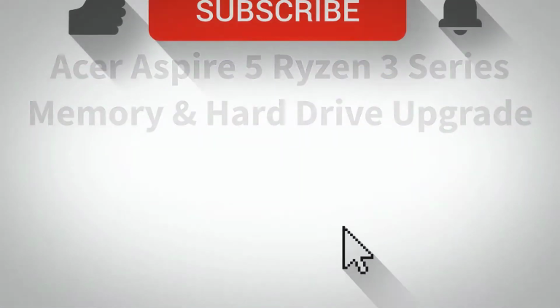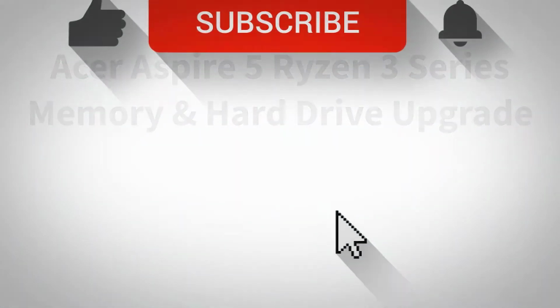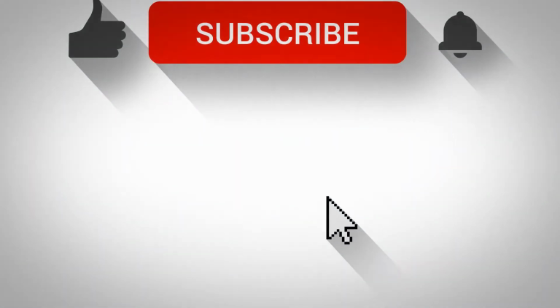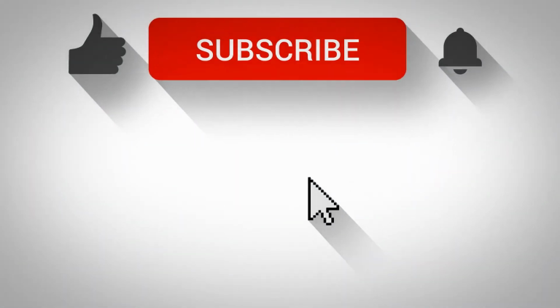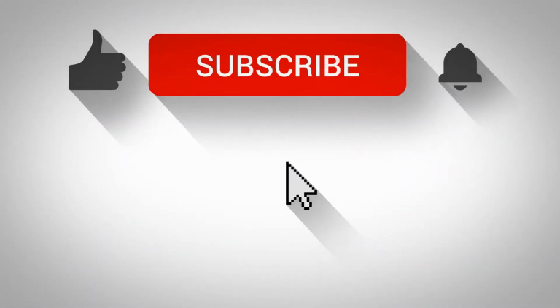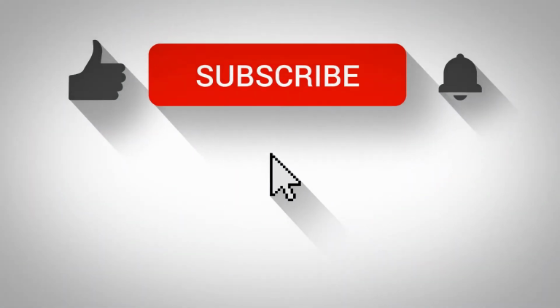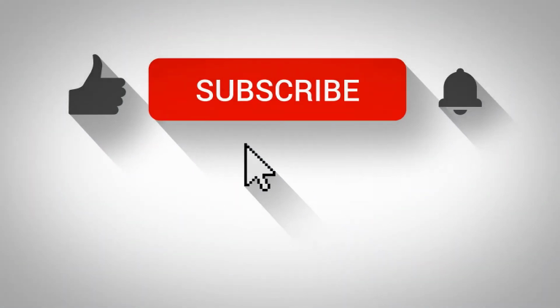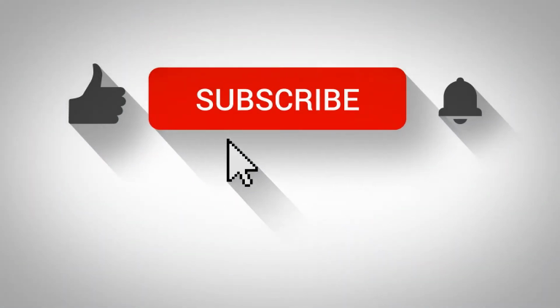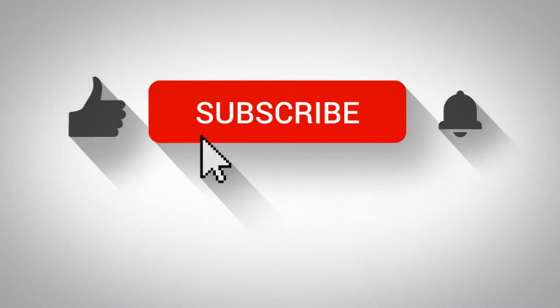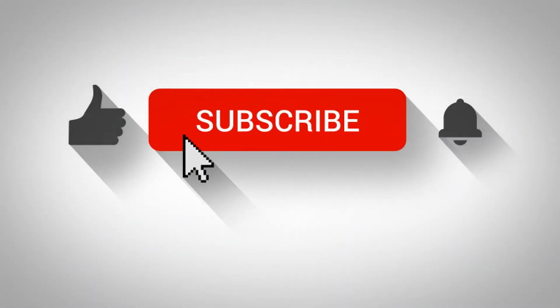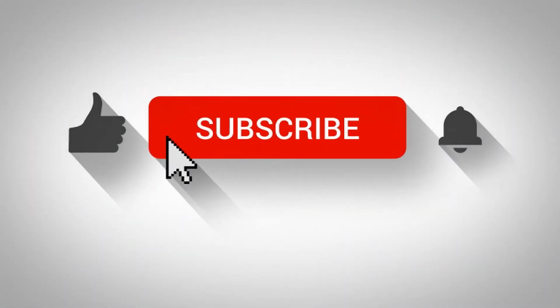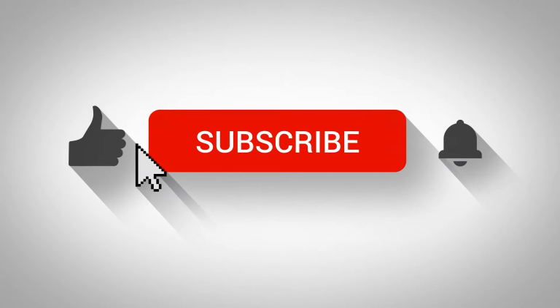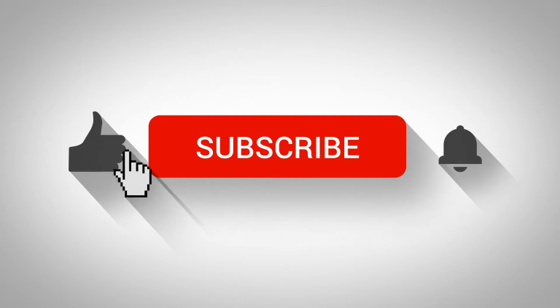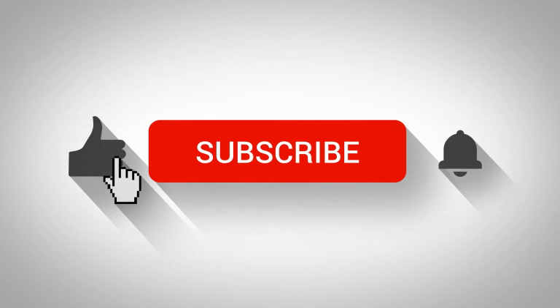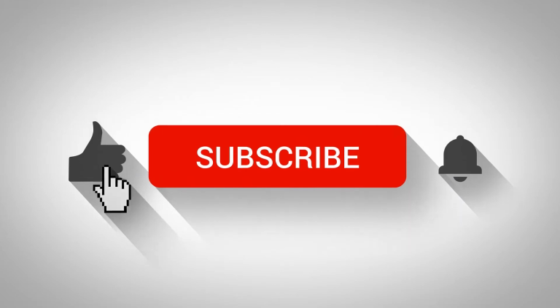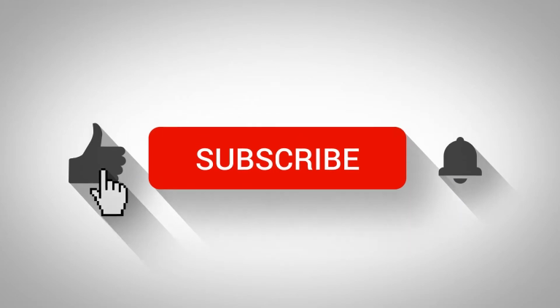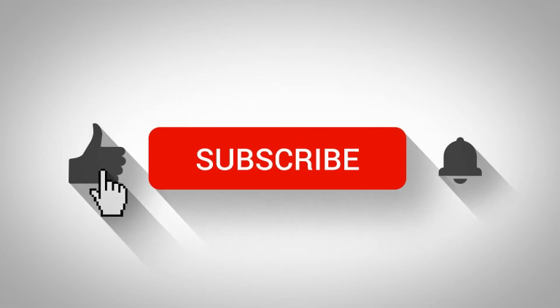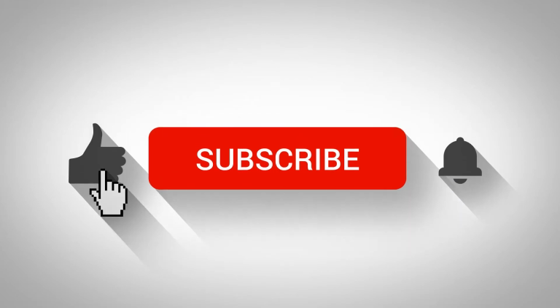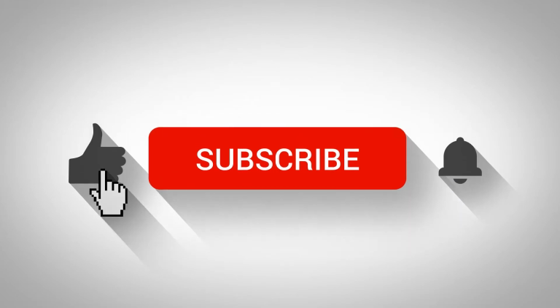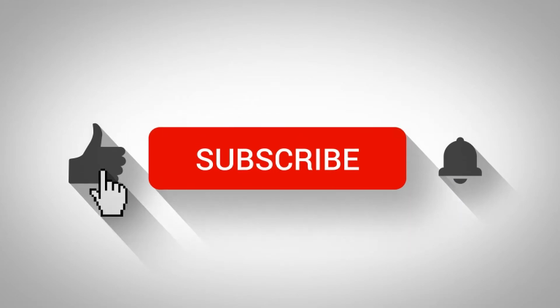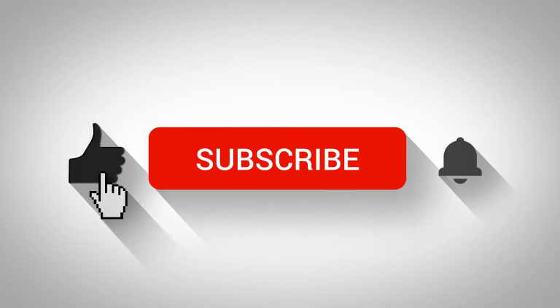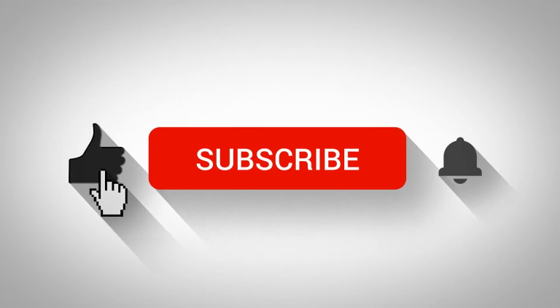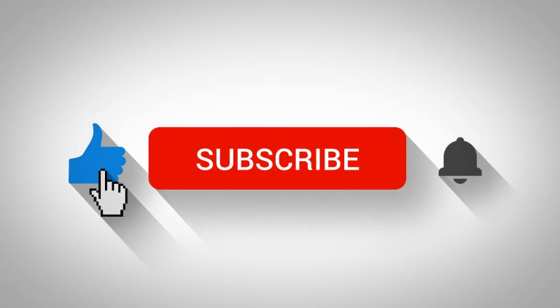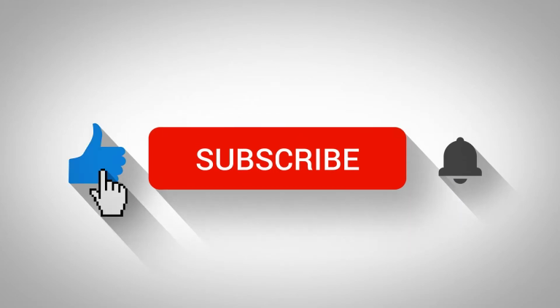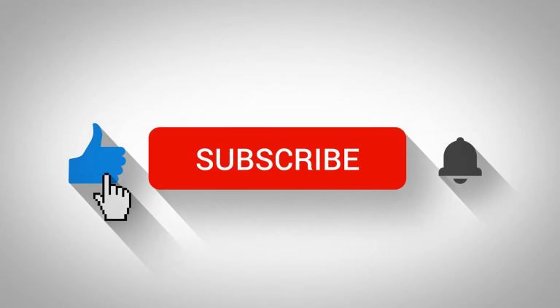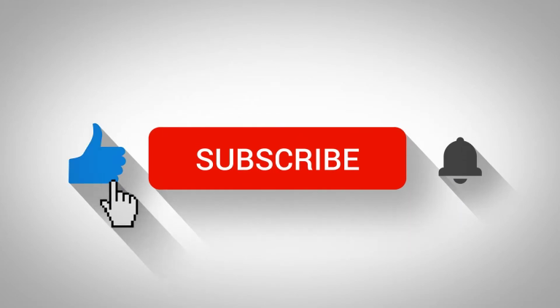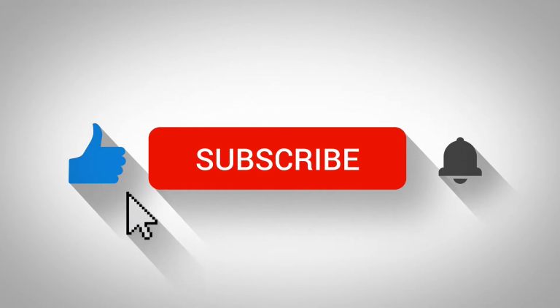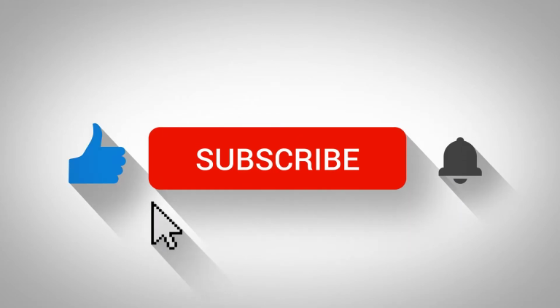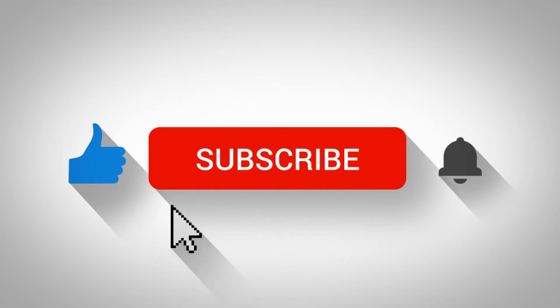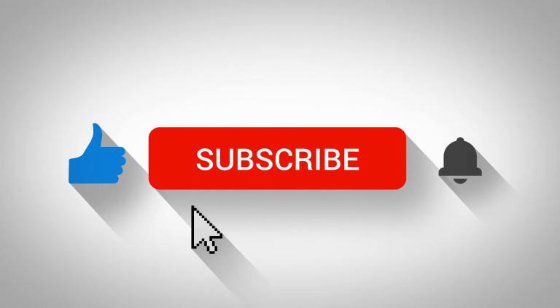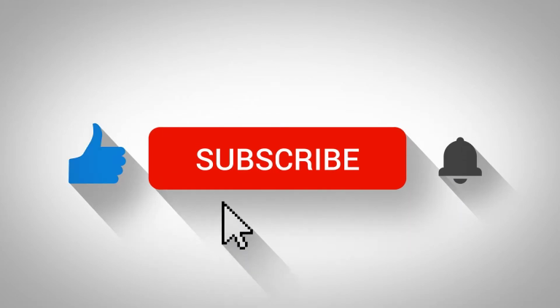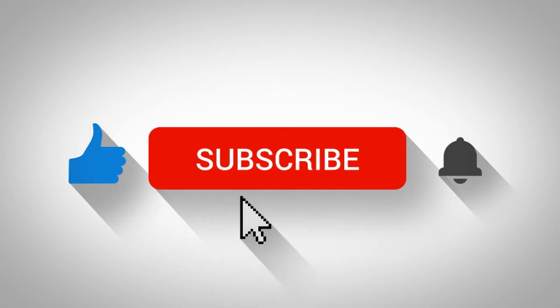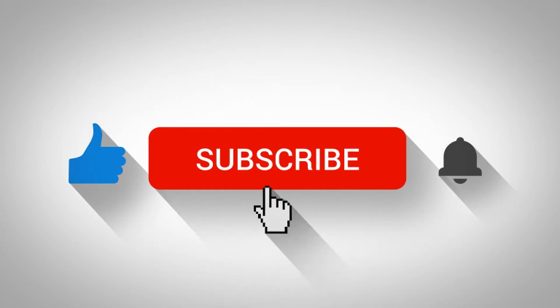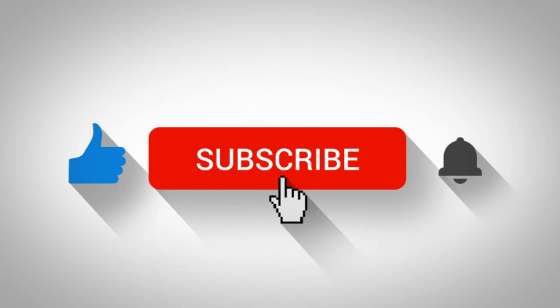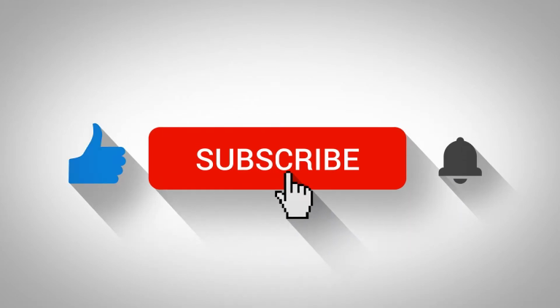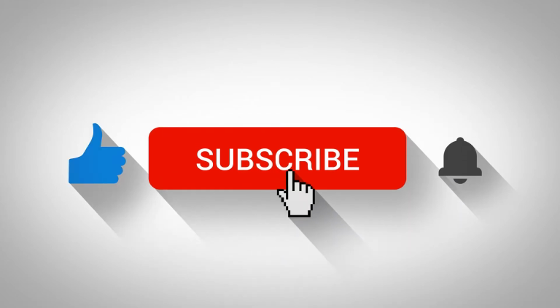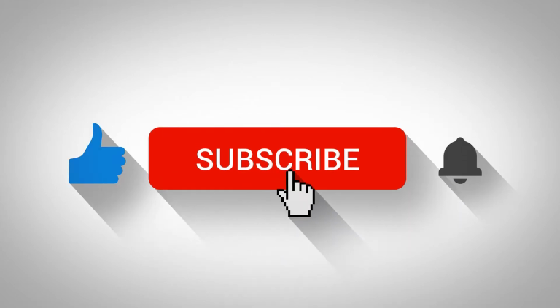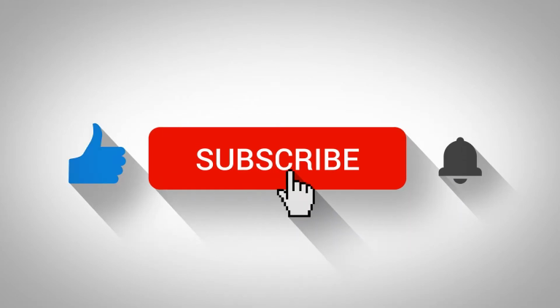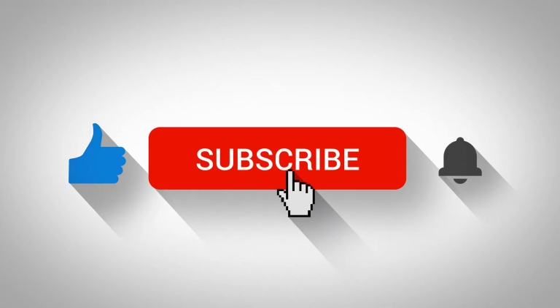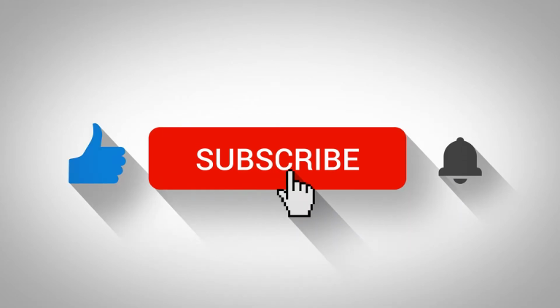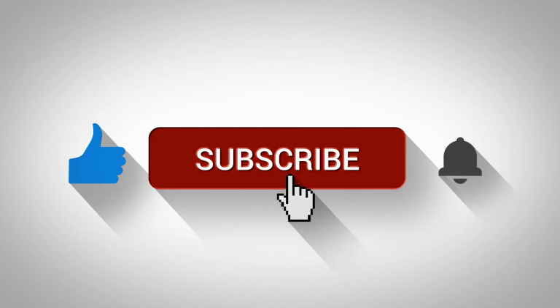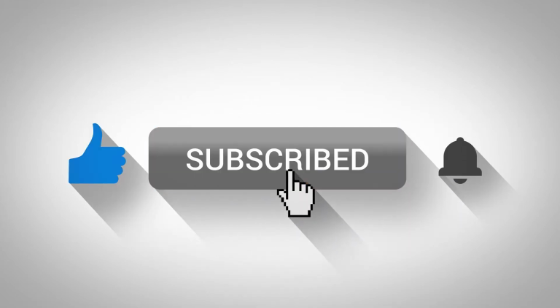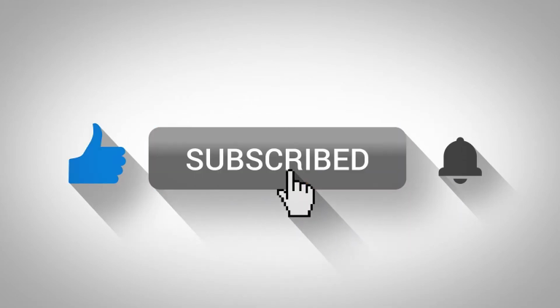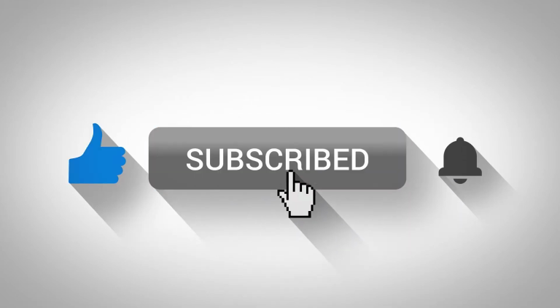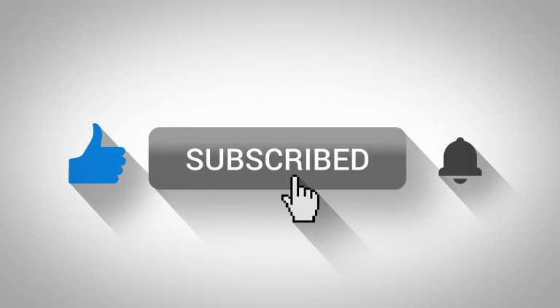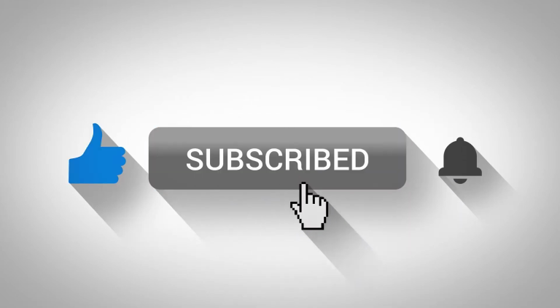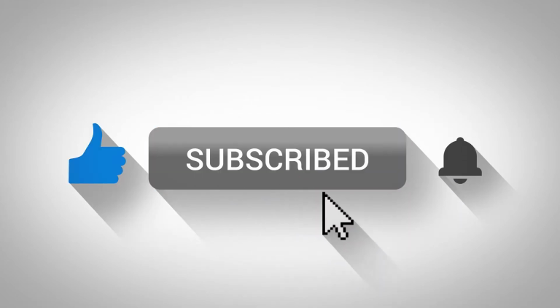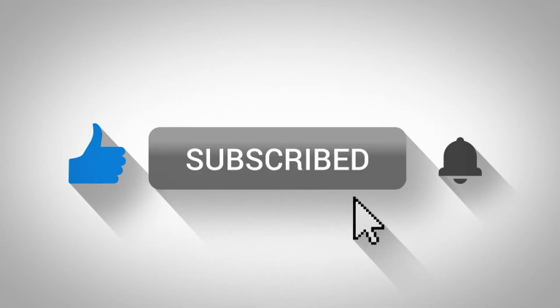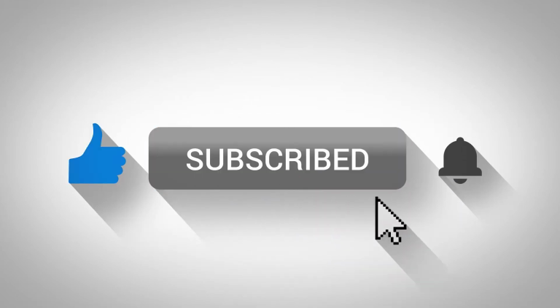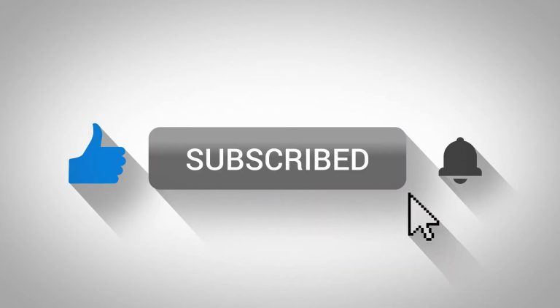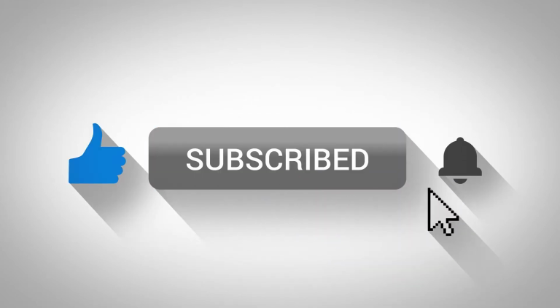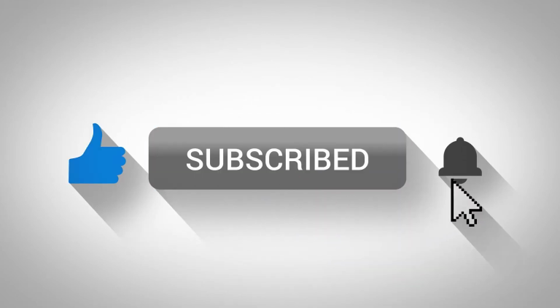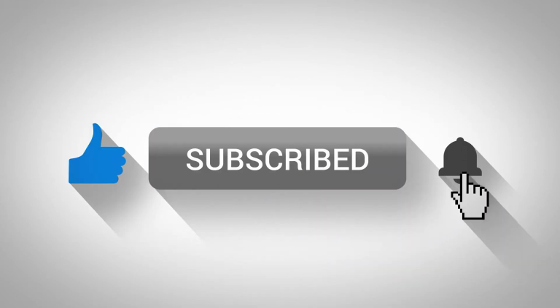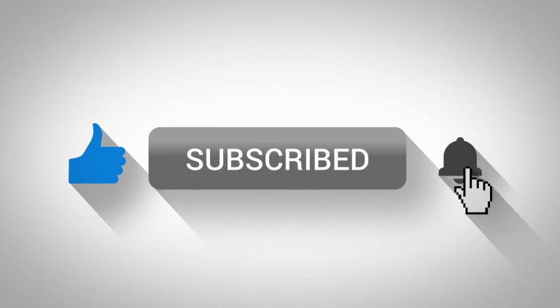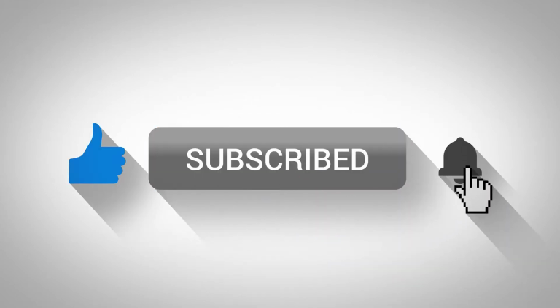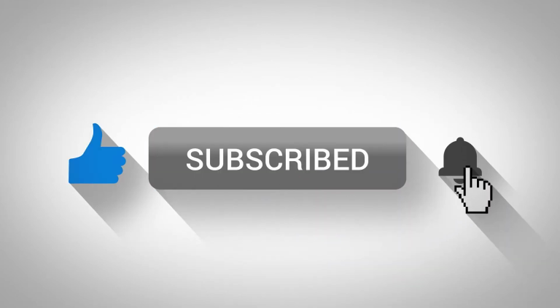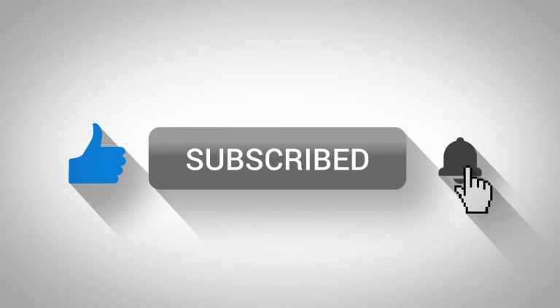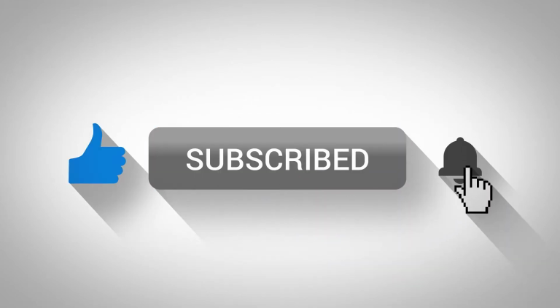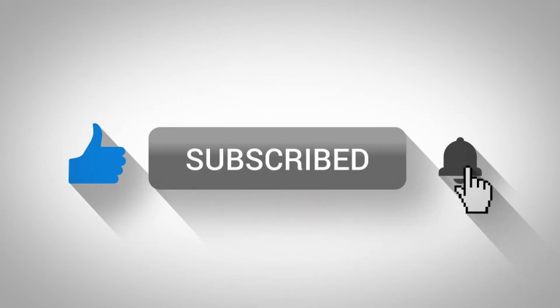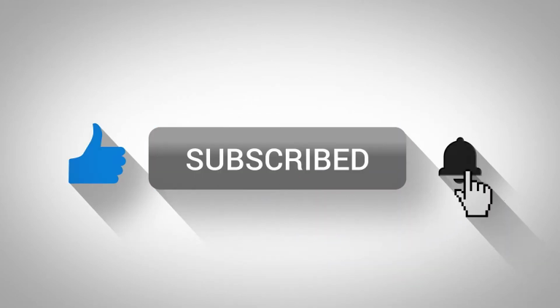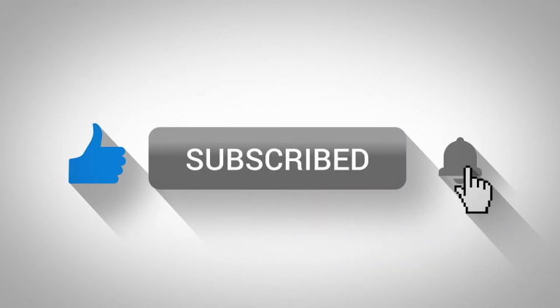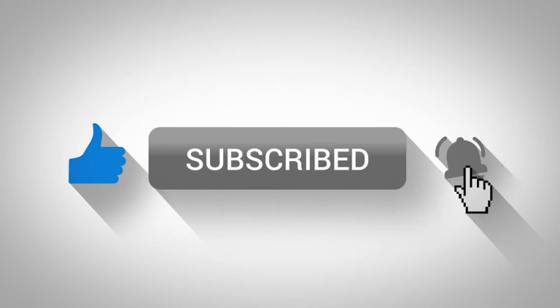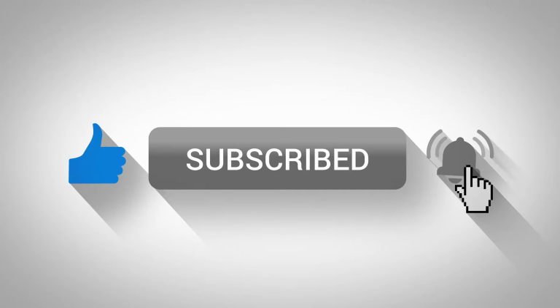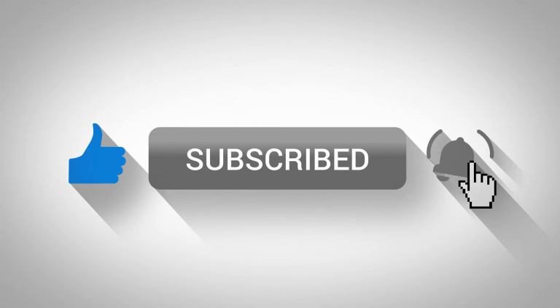Hey guys, if you like my videos, click subscribe and give me a like. And don't forget the bell so you can get notified of new ones.